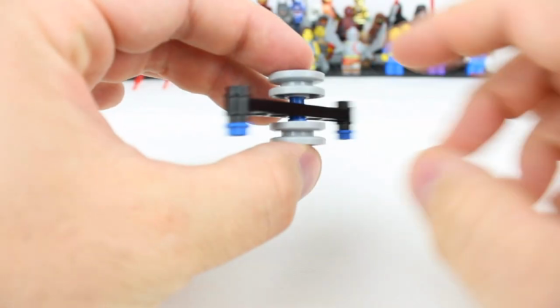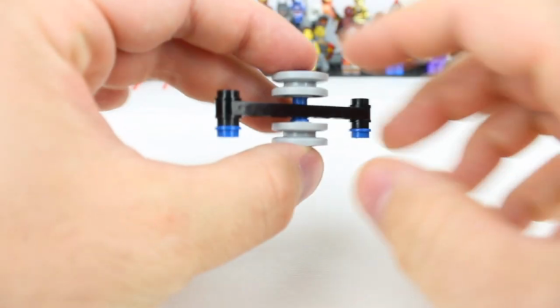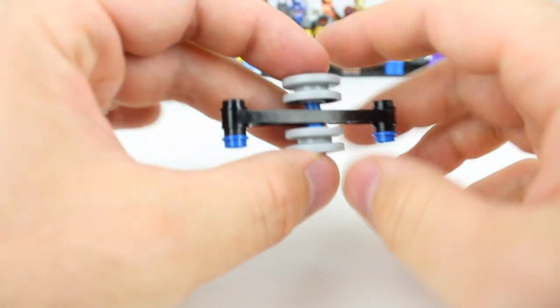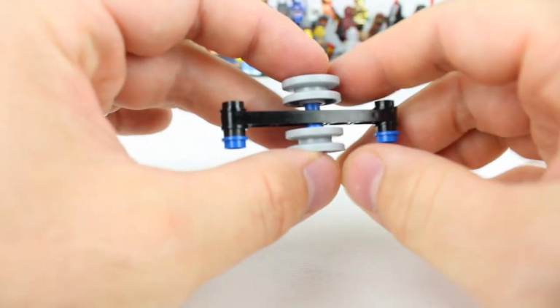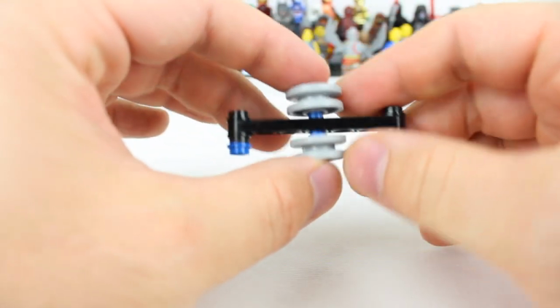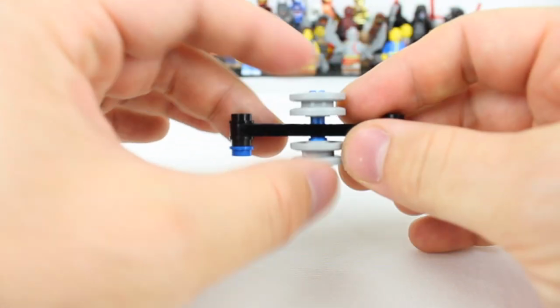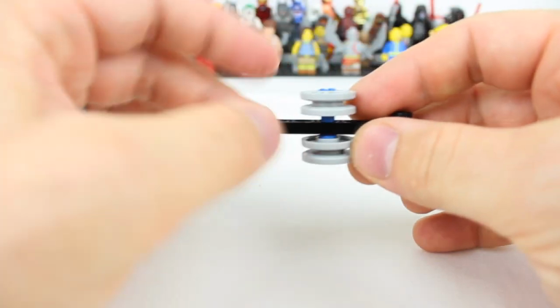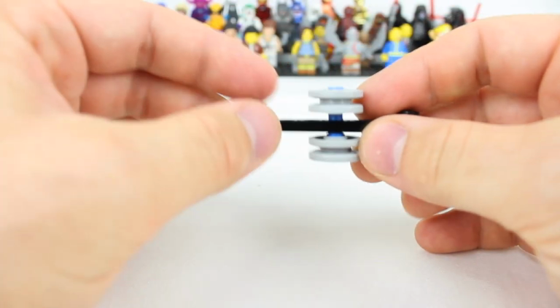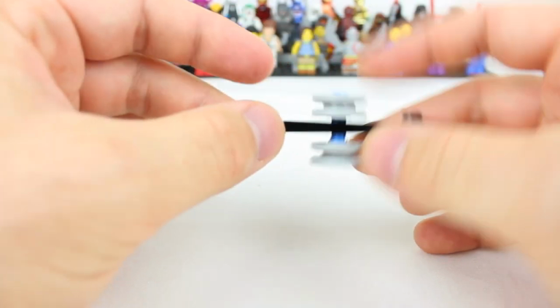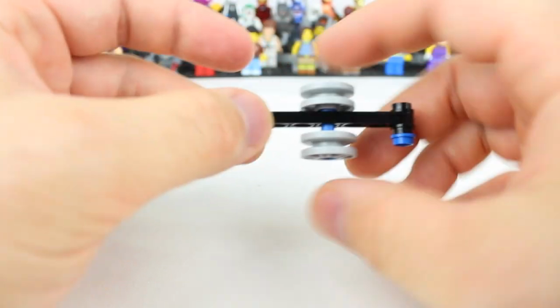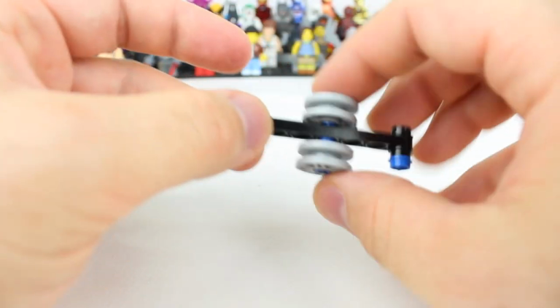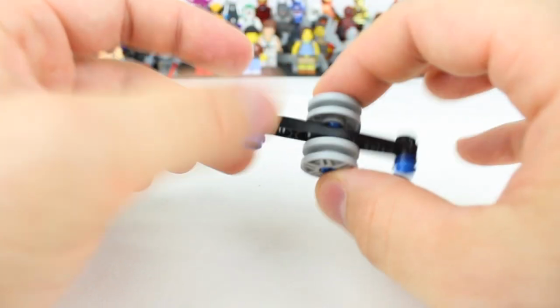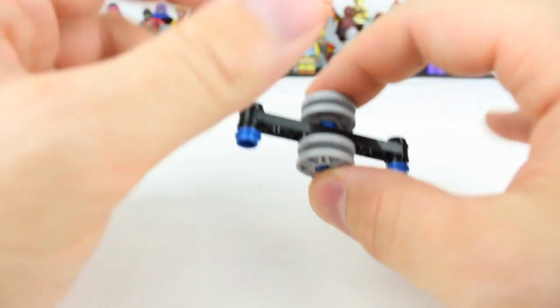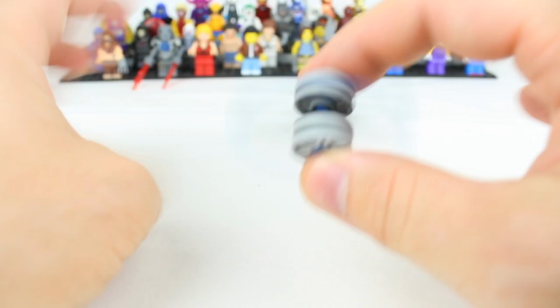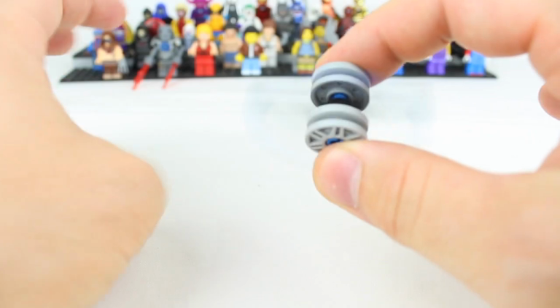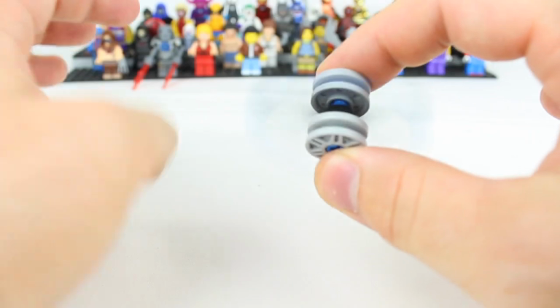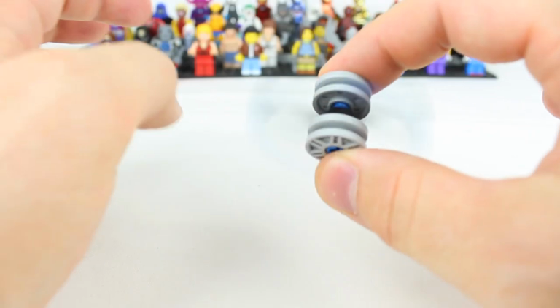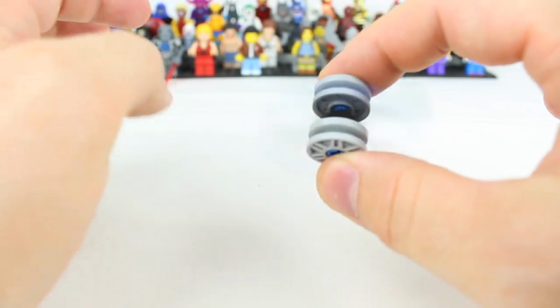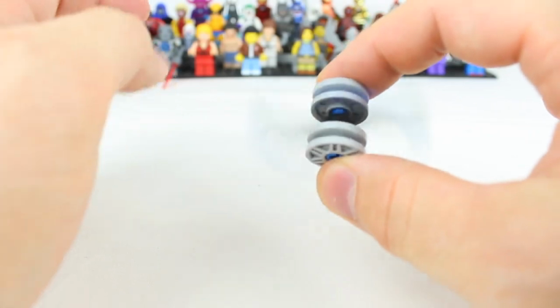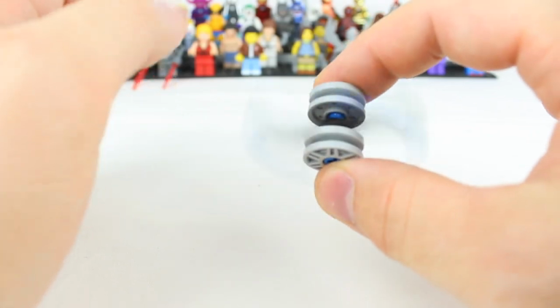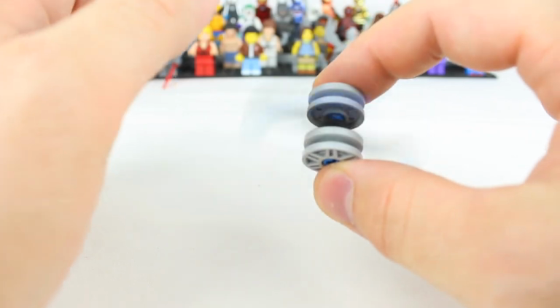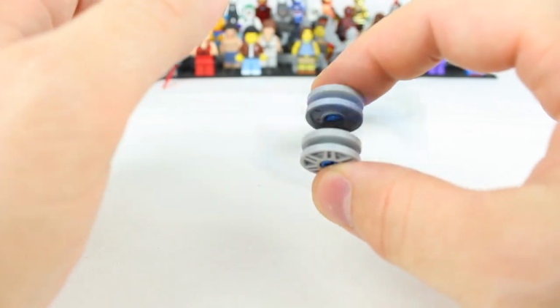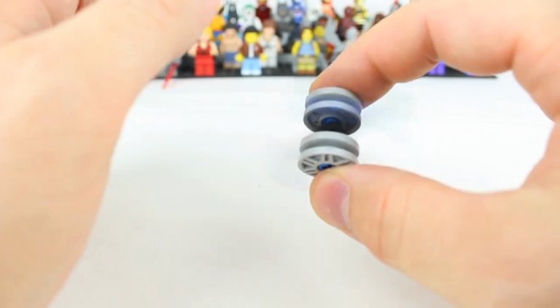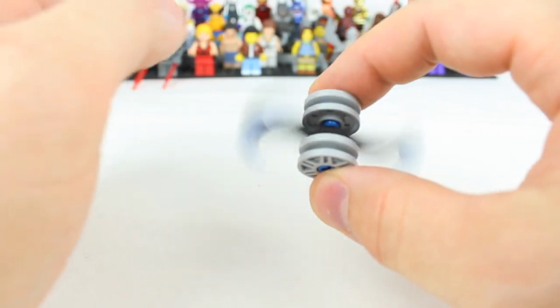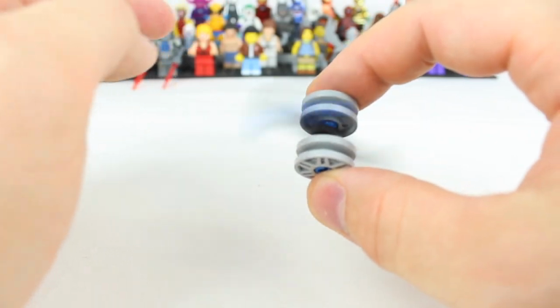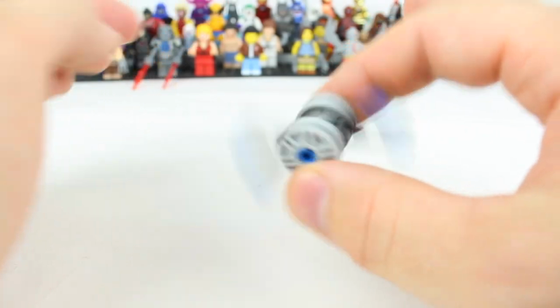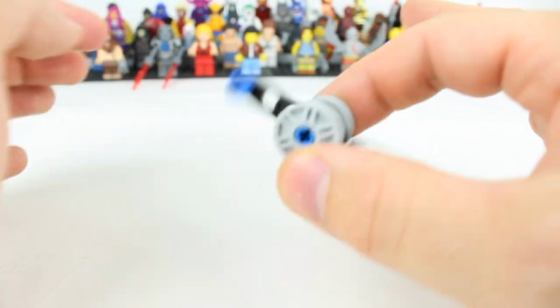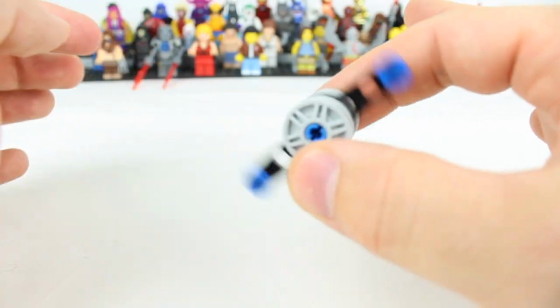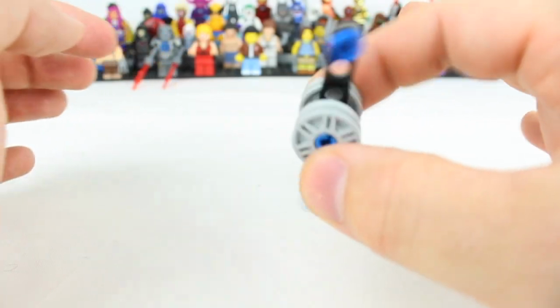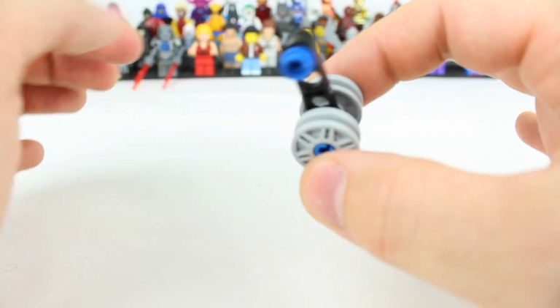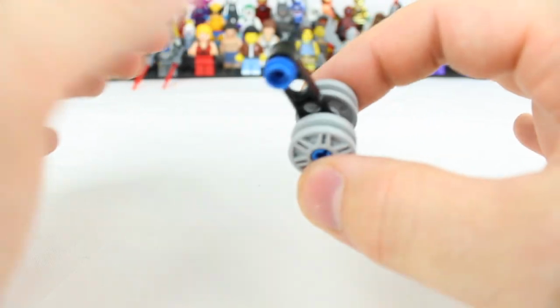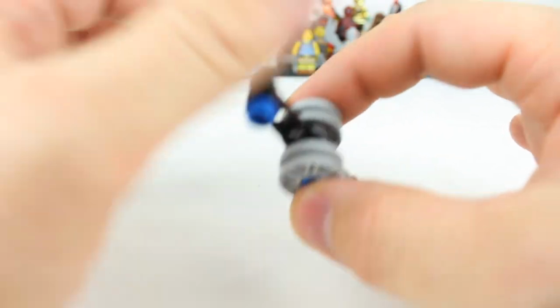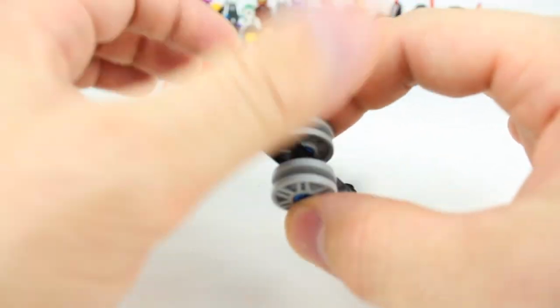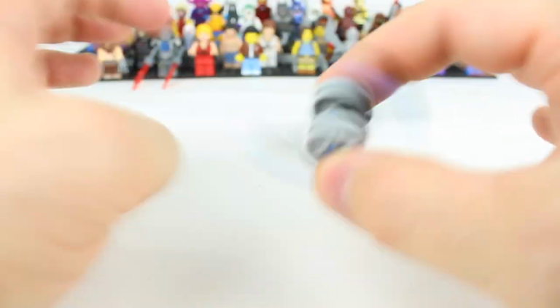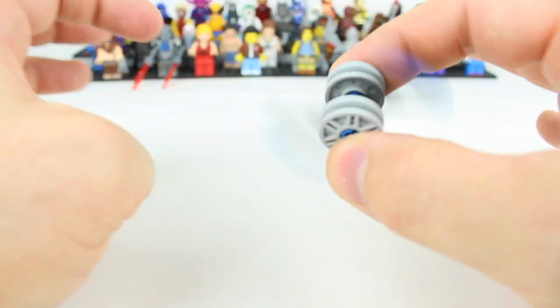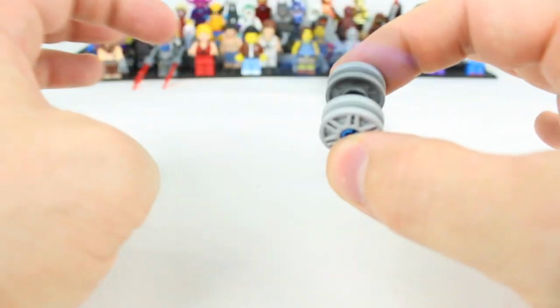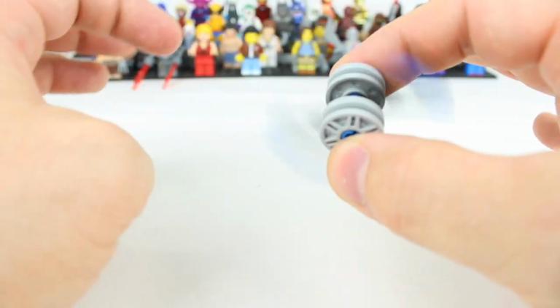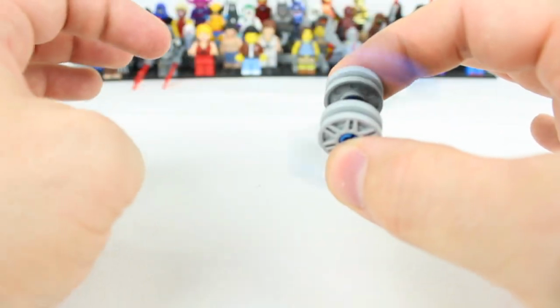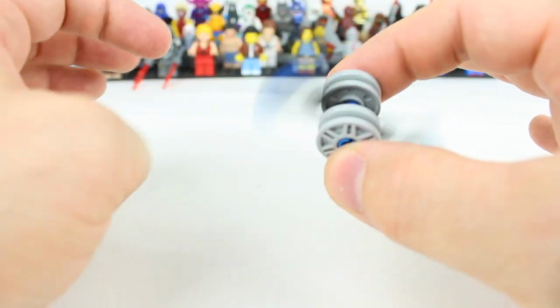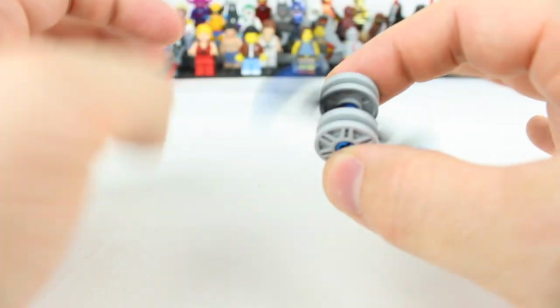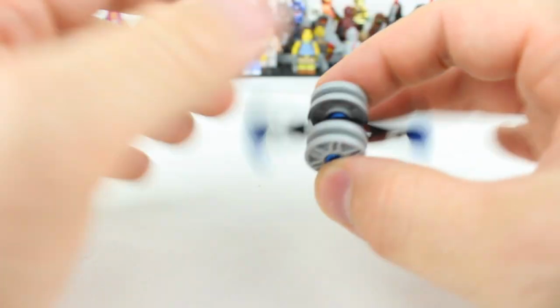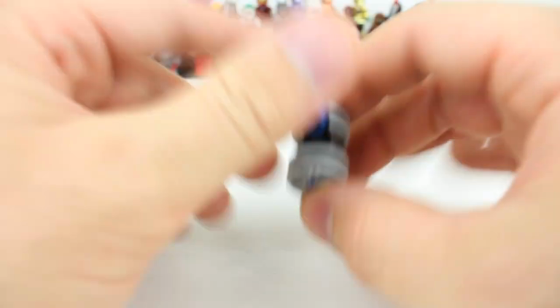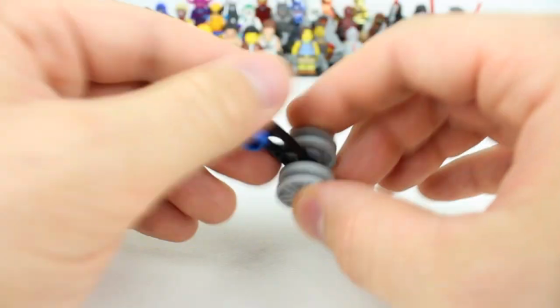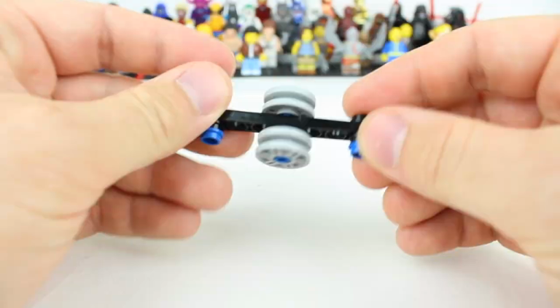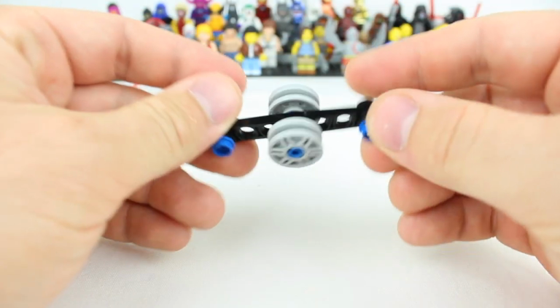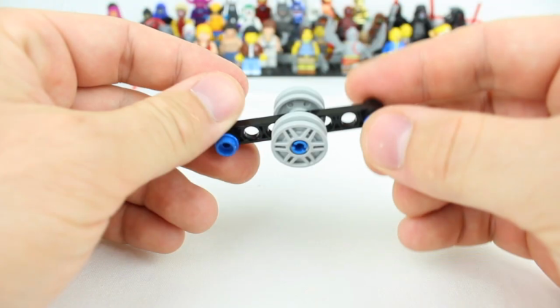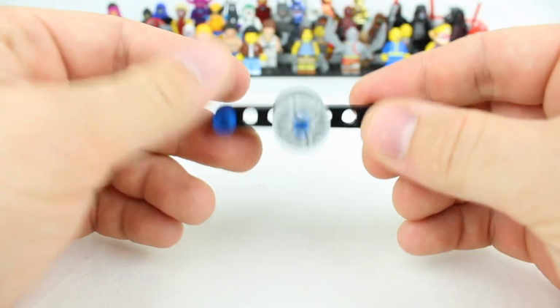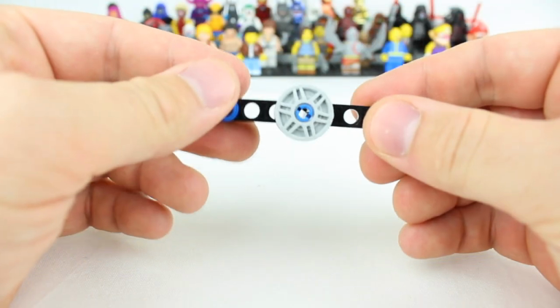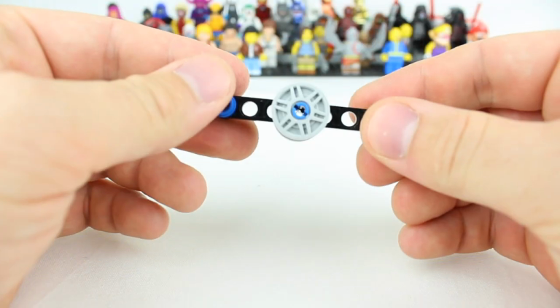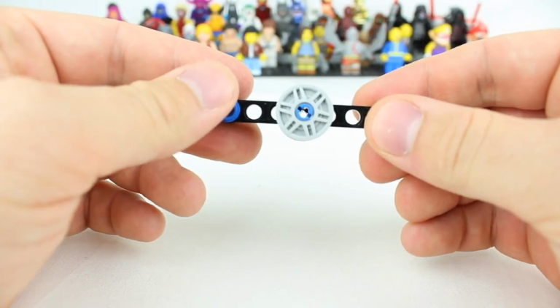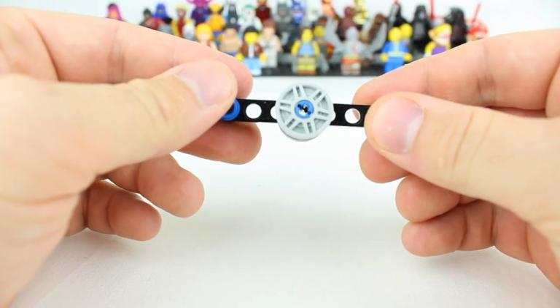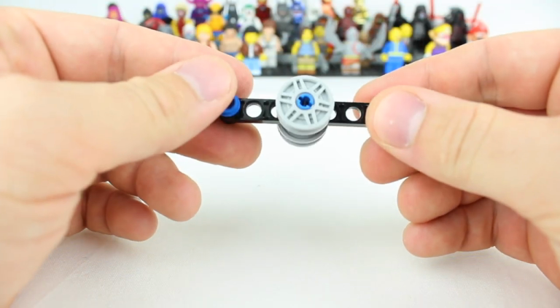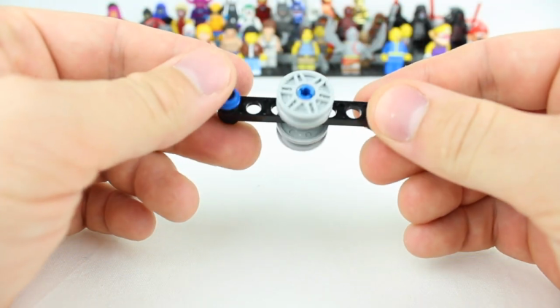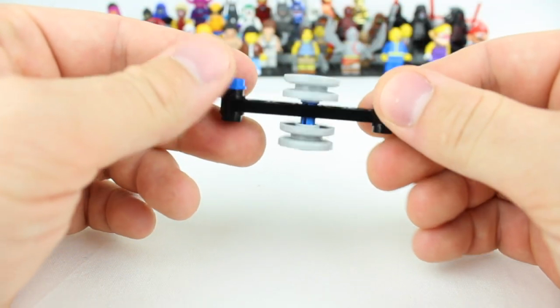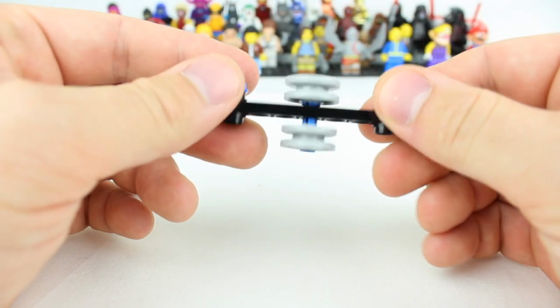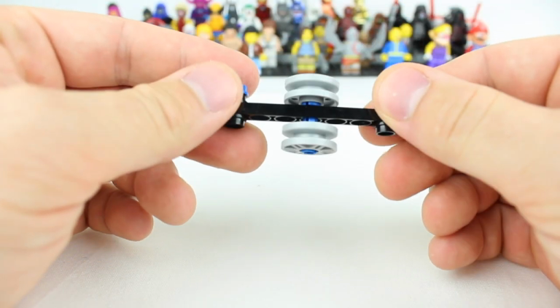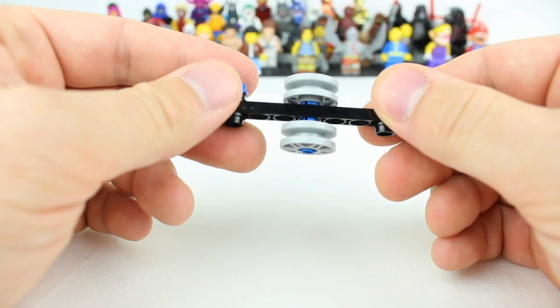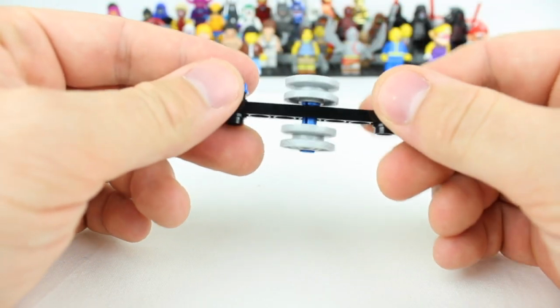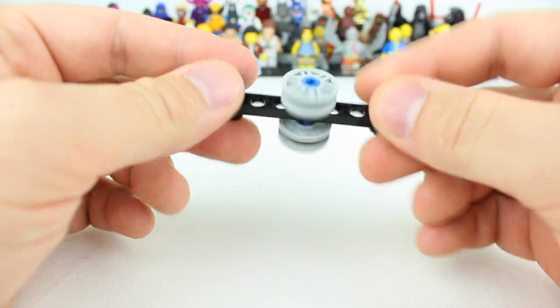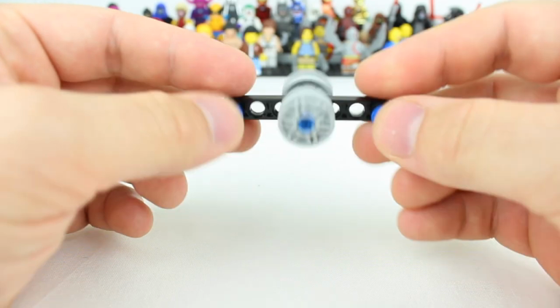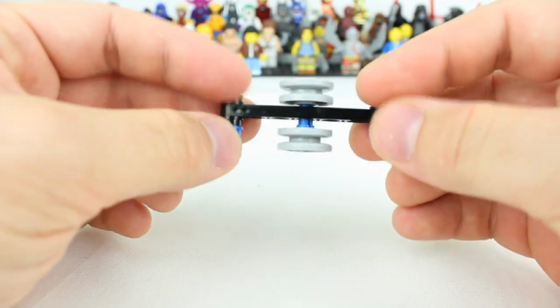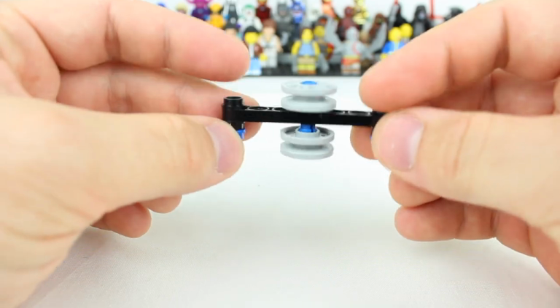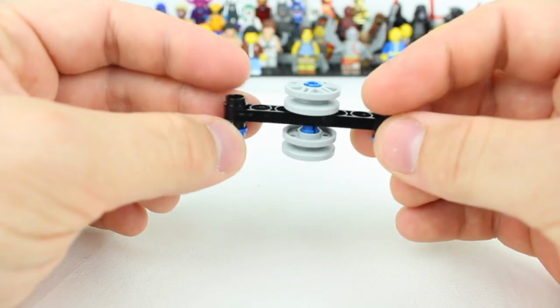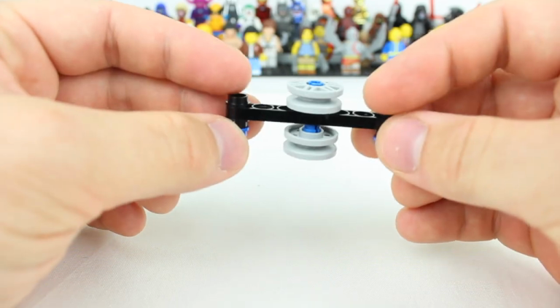This is perfect for kids or again, if you got small hands, this is right up your alley. Let's deconstruct this one to show you how I made it.